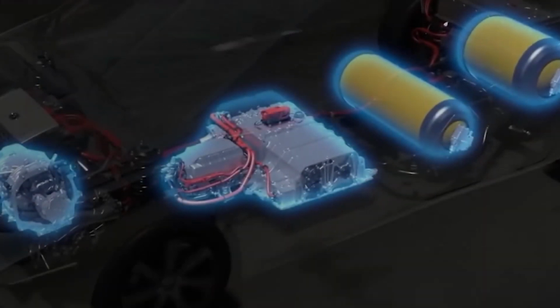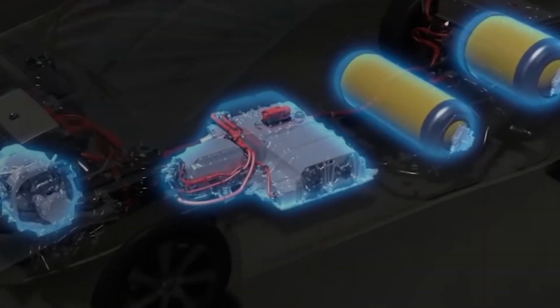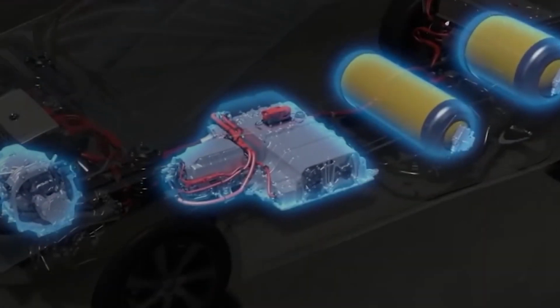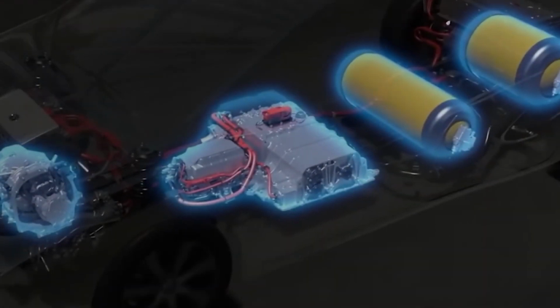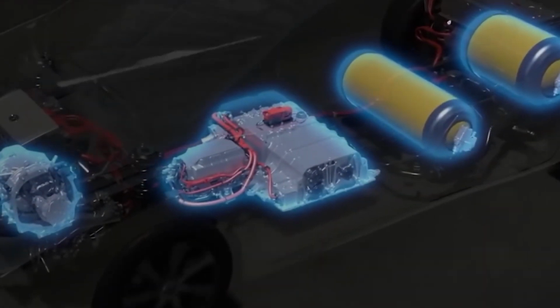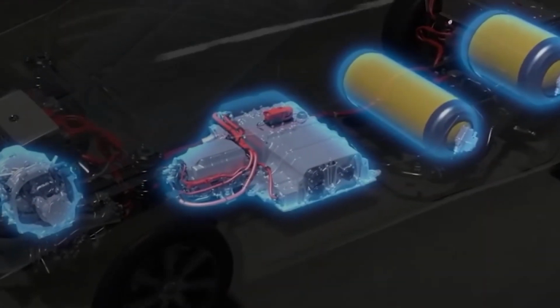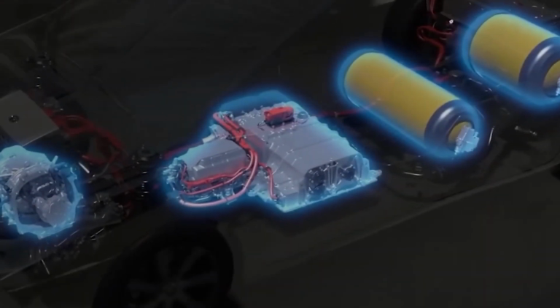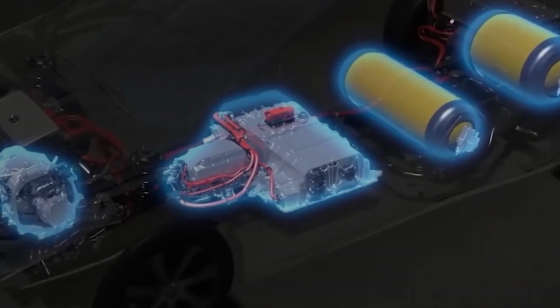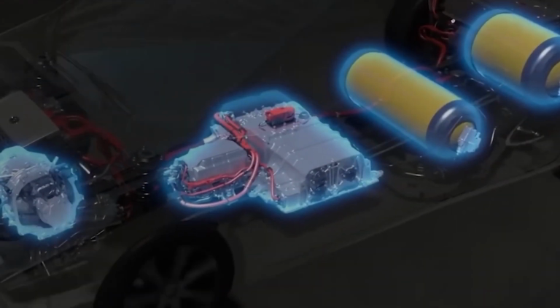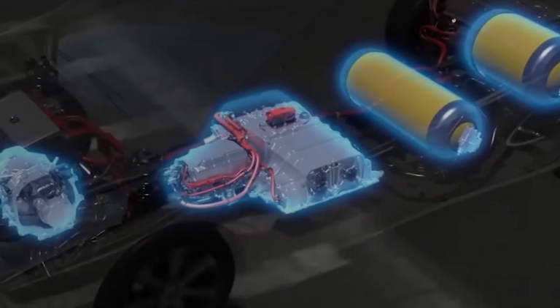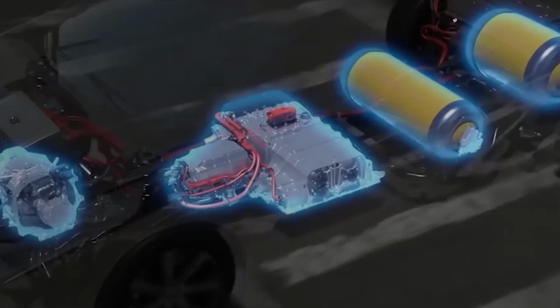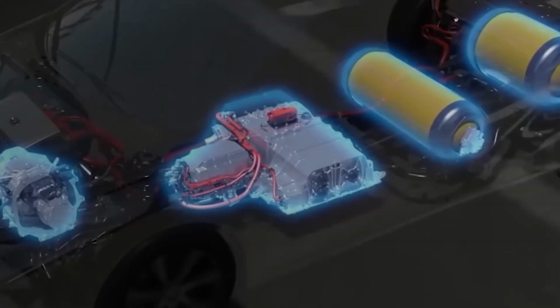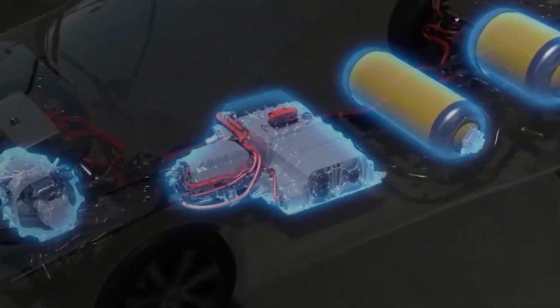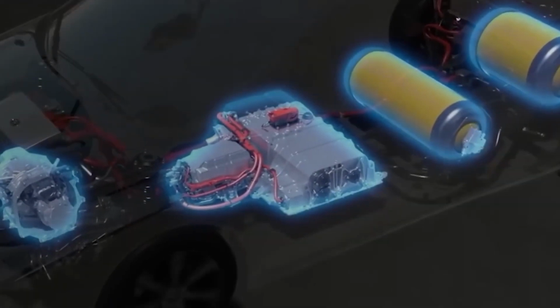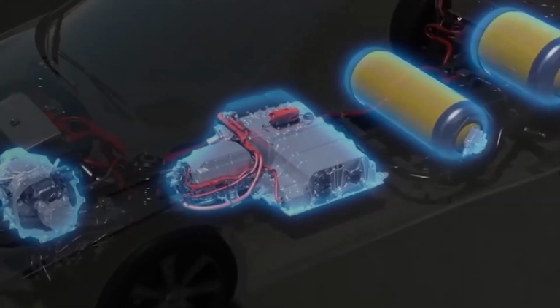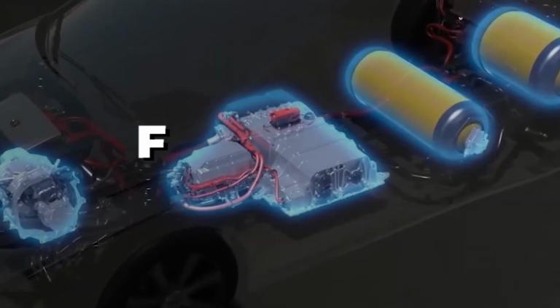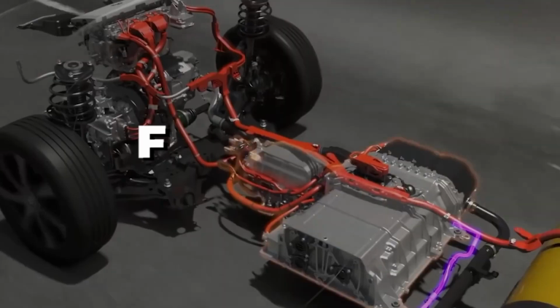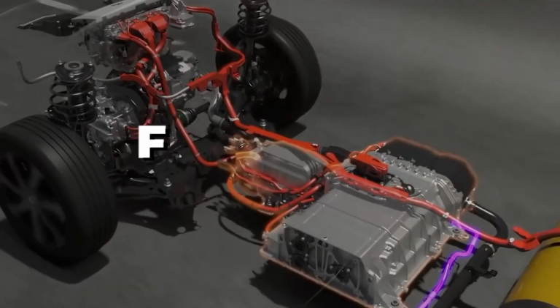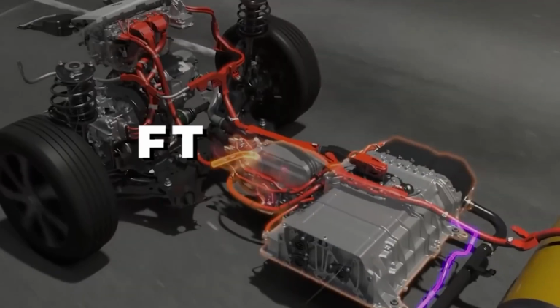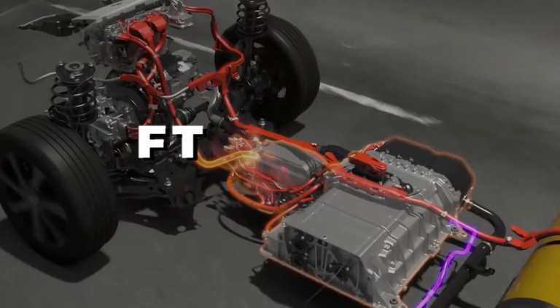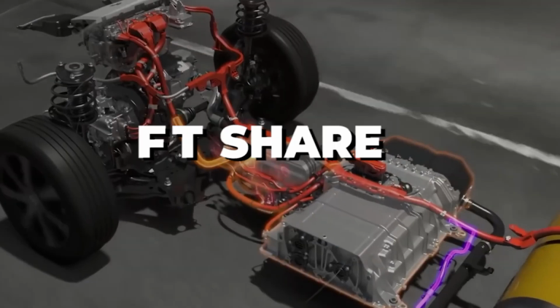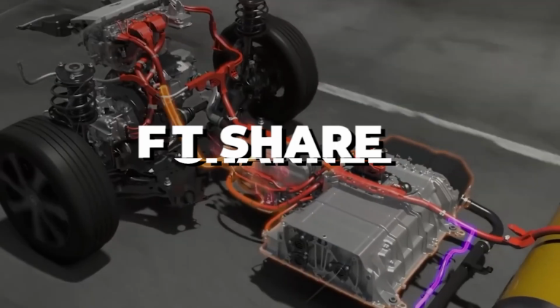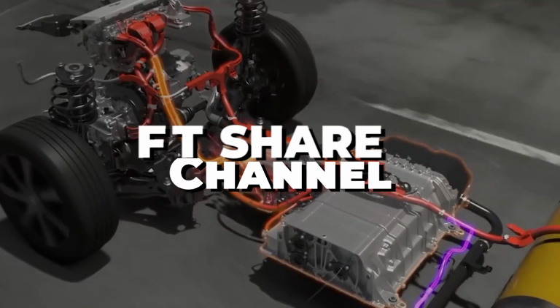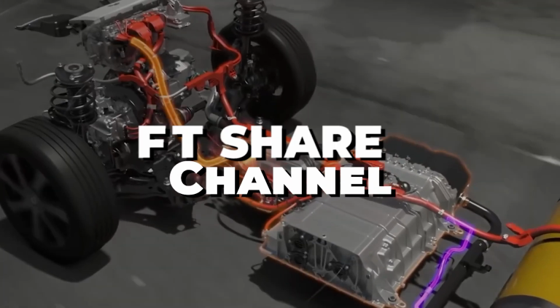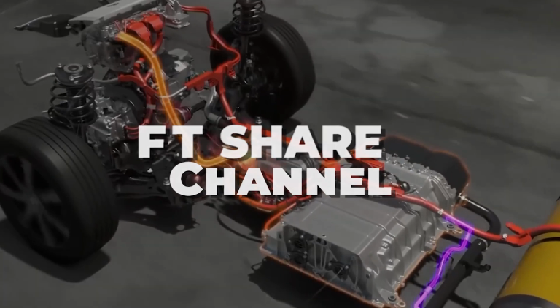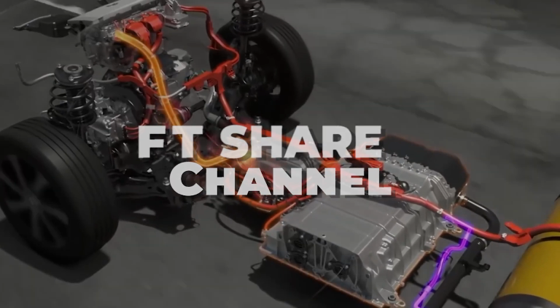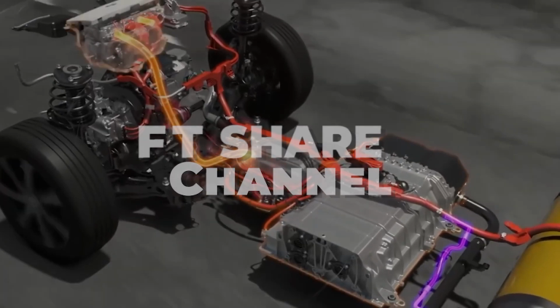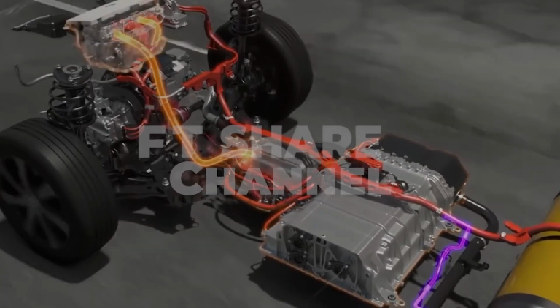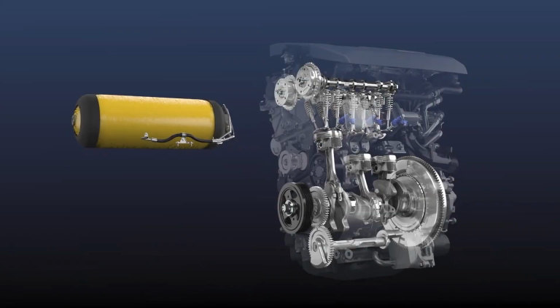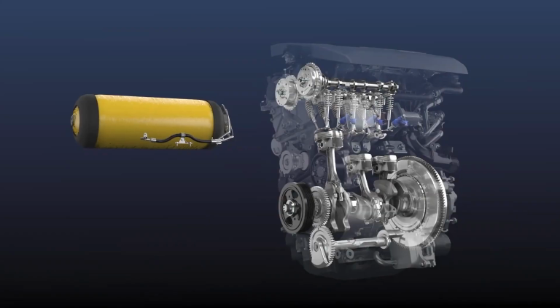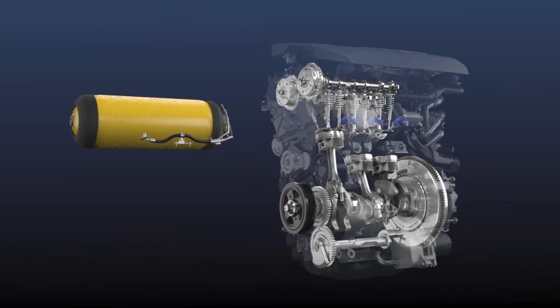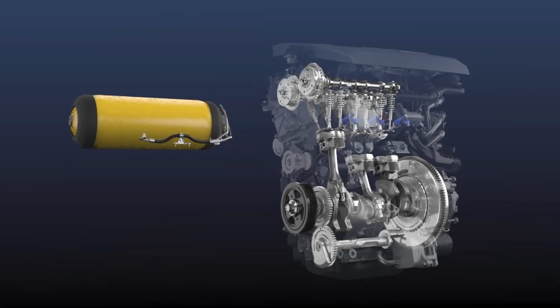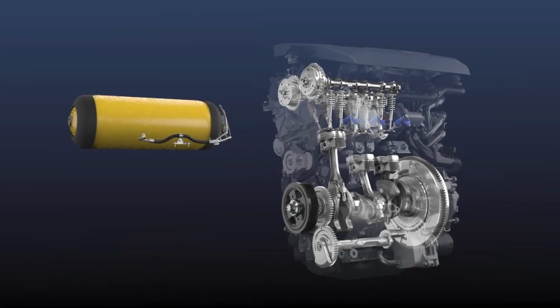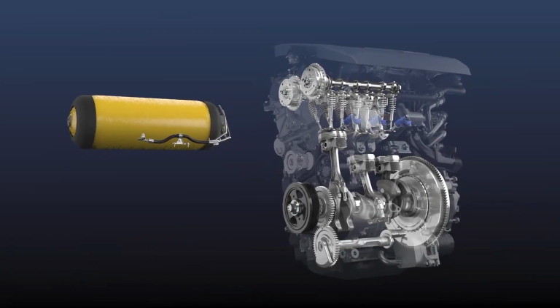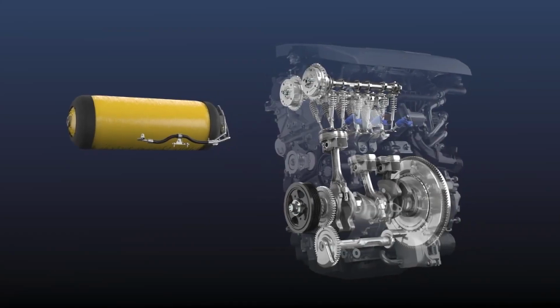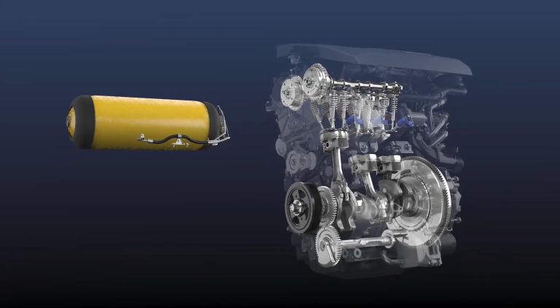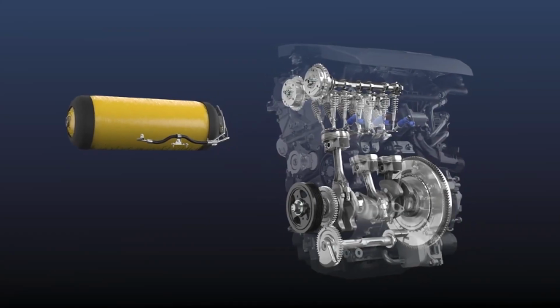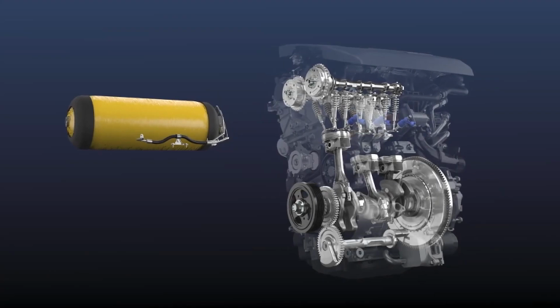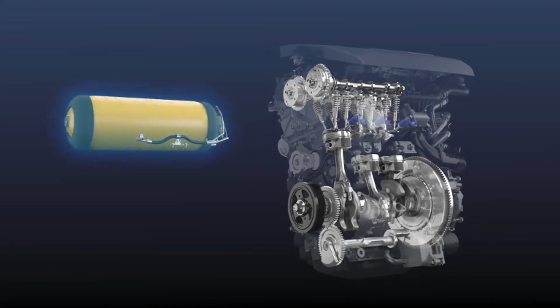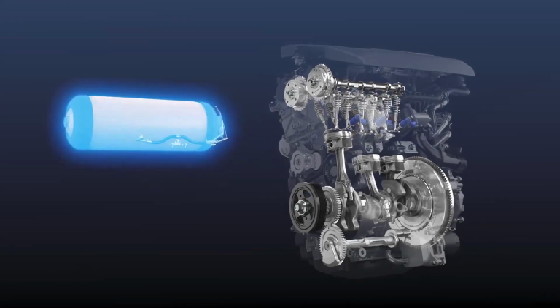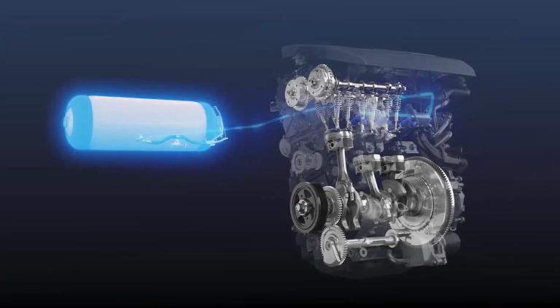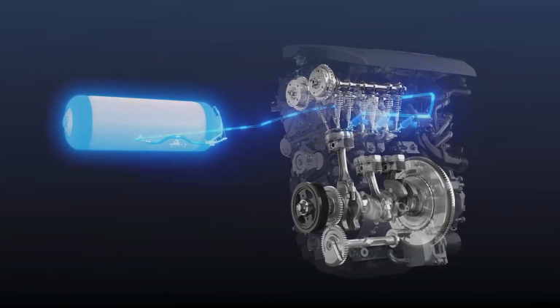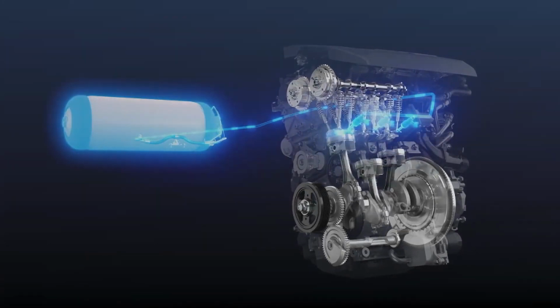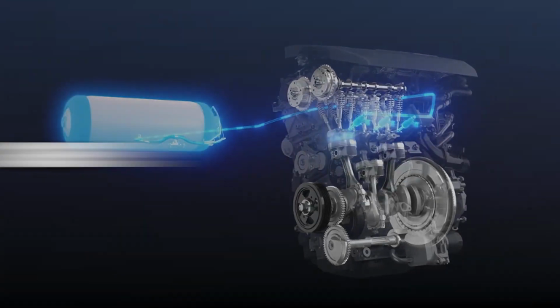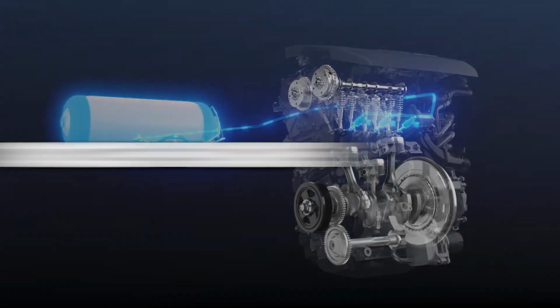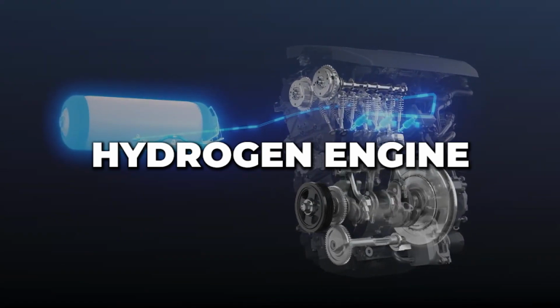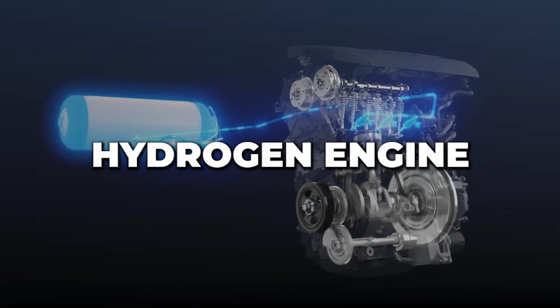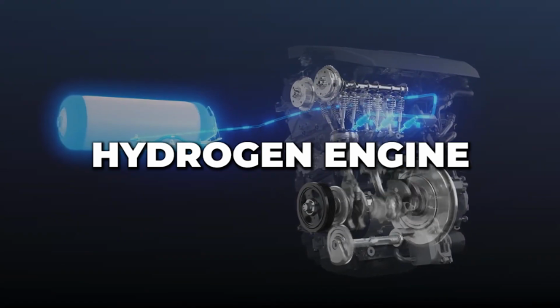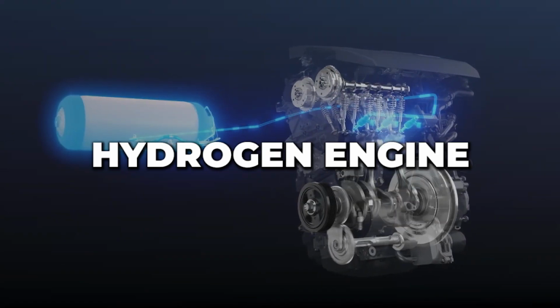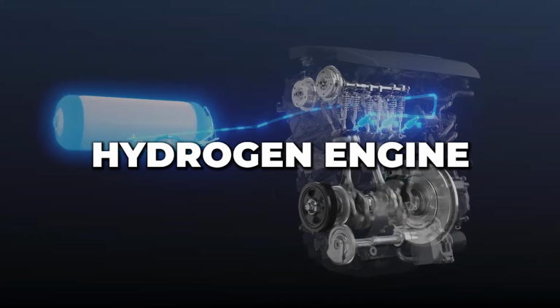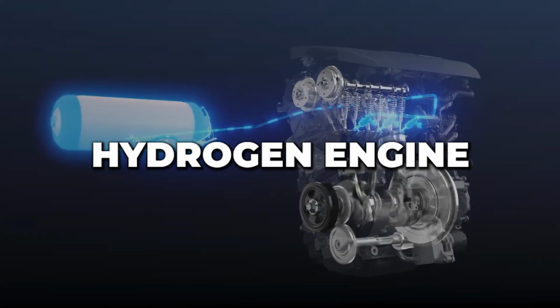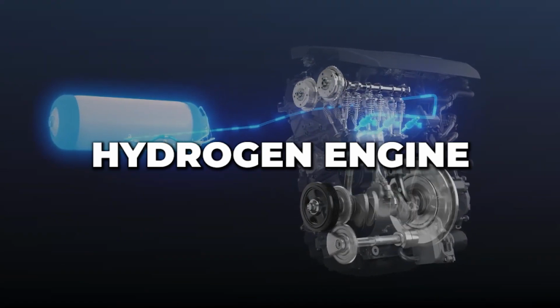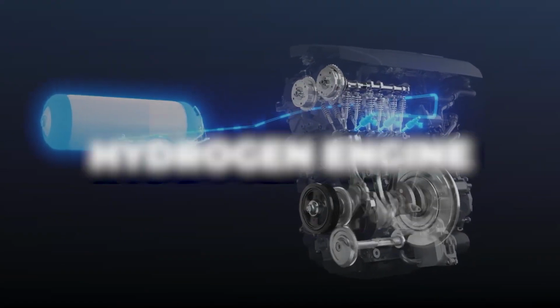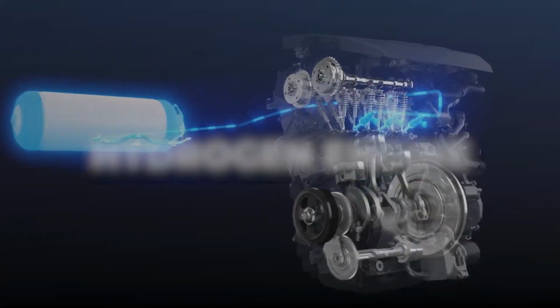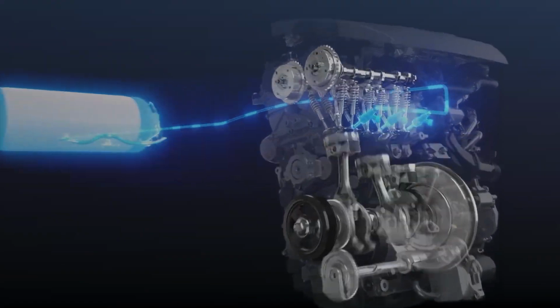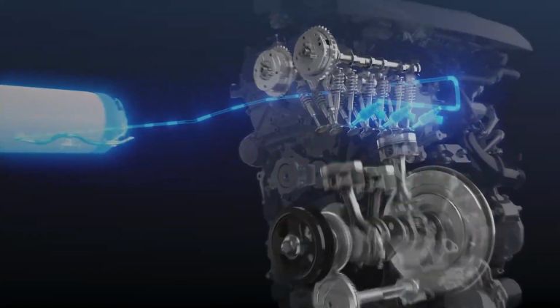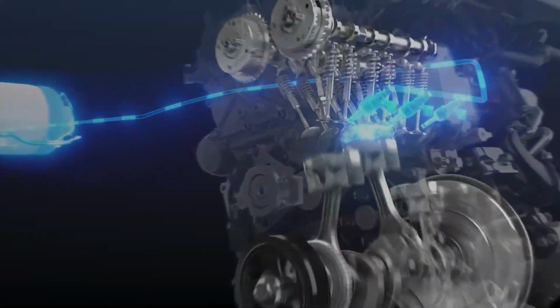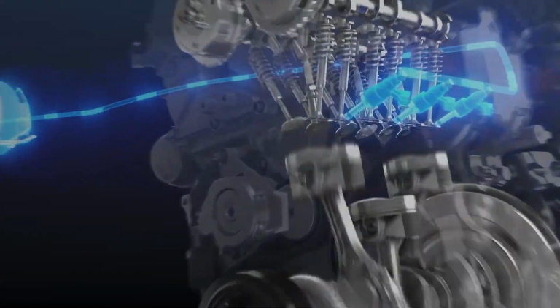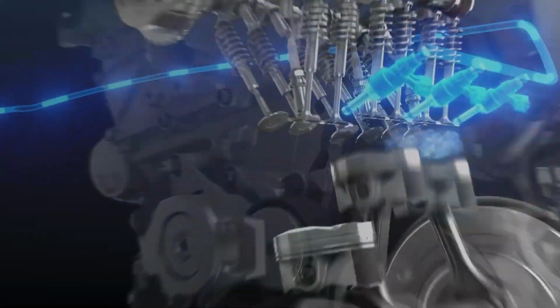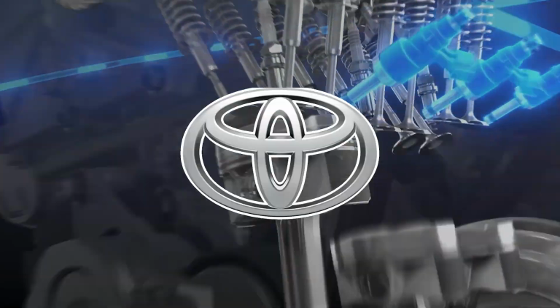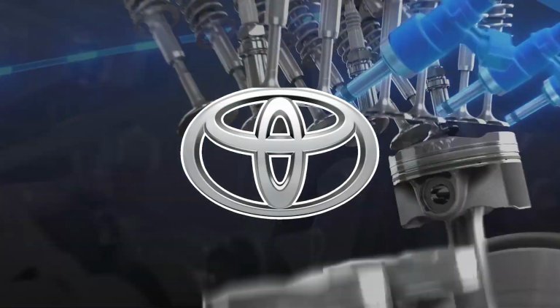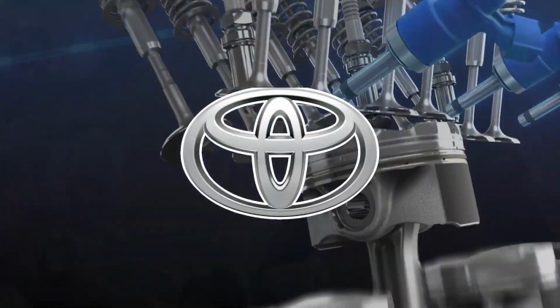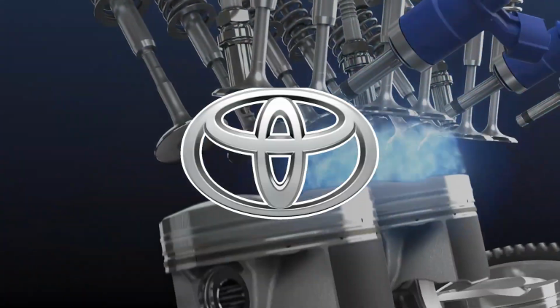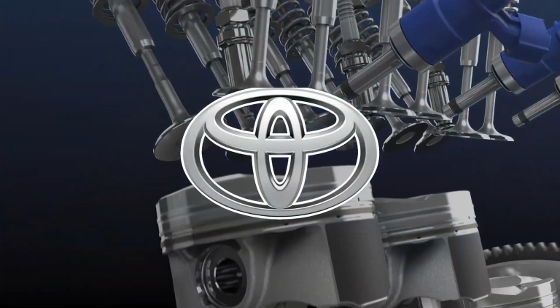Hello everyone, welcome to the FT Share channel. In this video, we will discuss another hydrogen engine developed by Toyota.